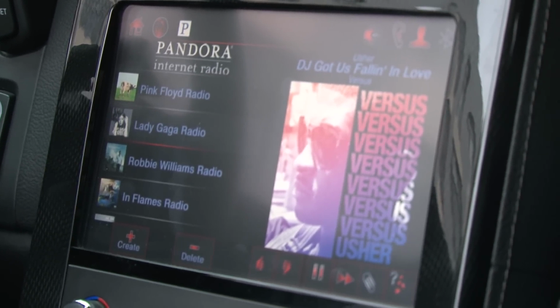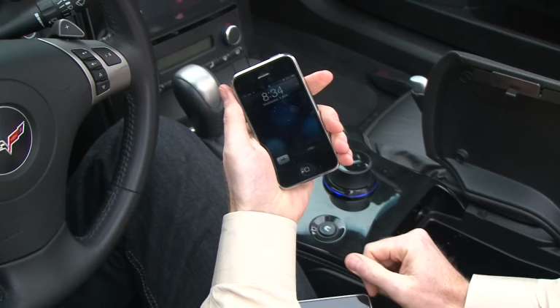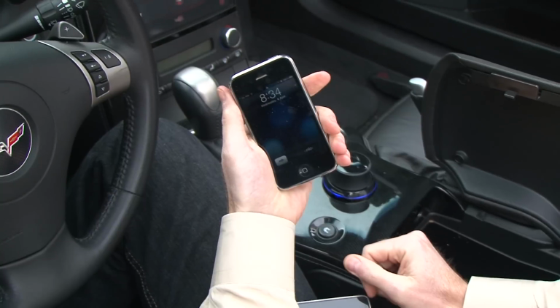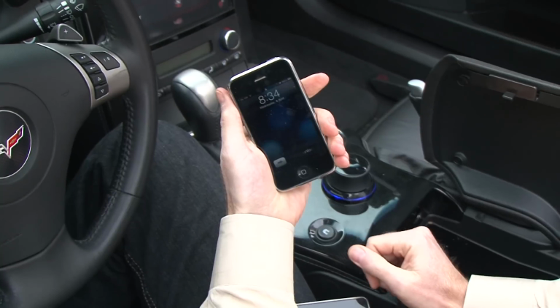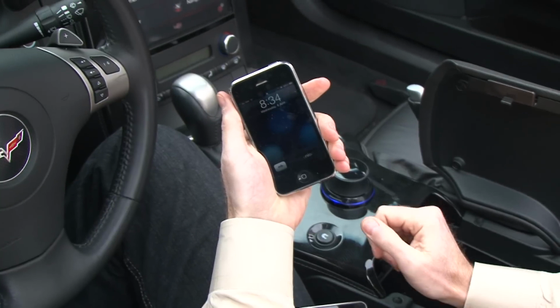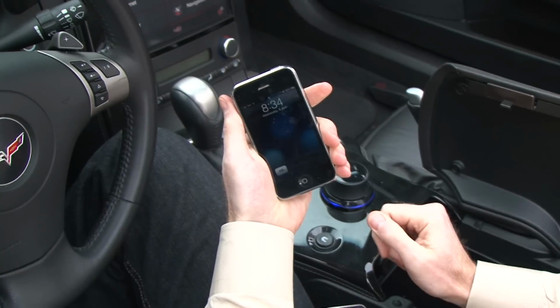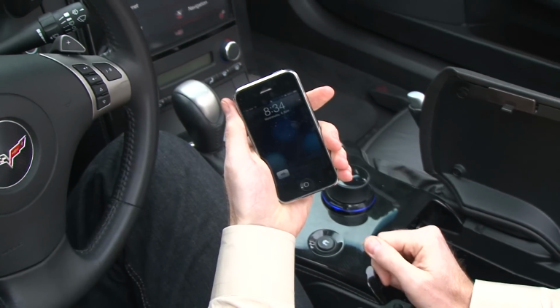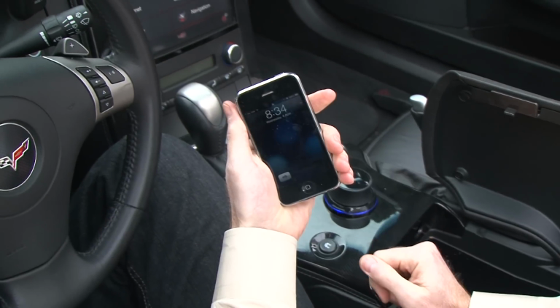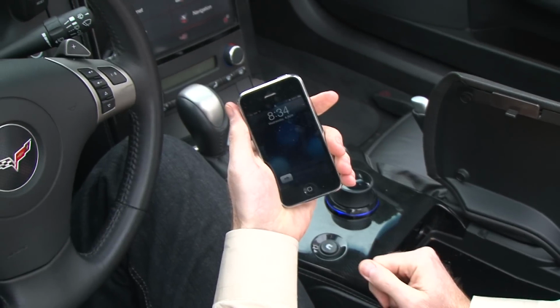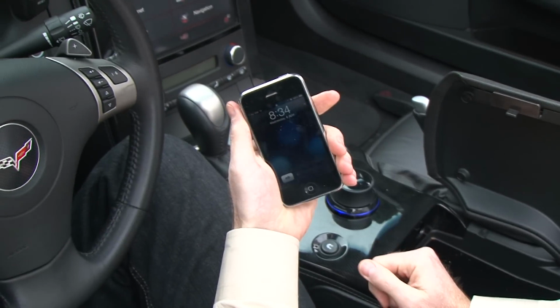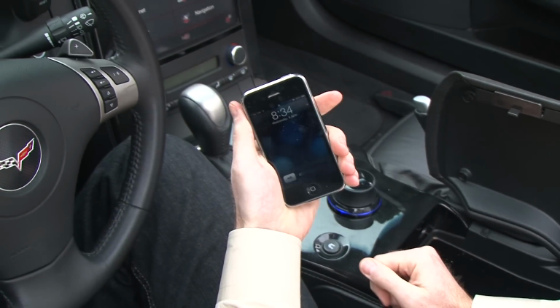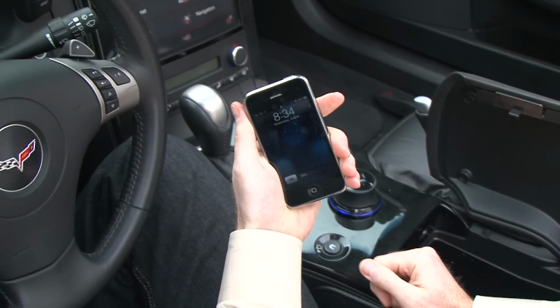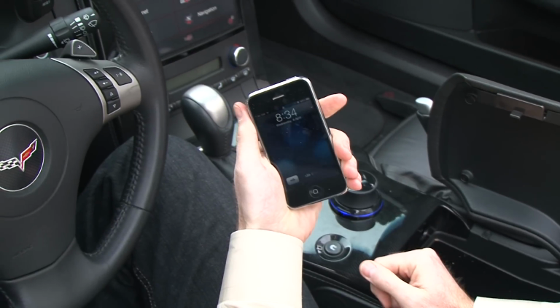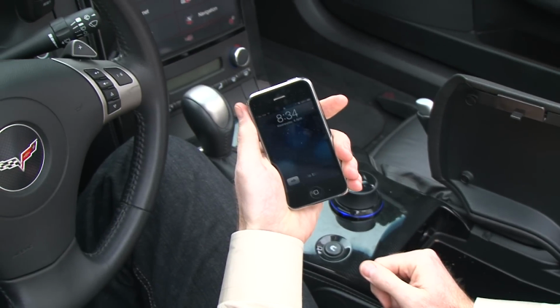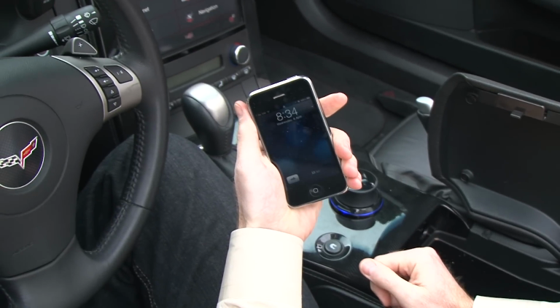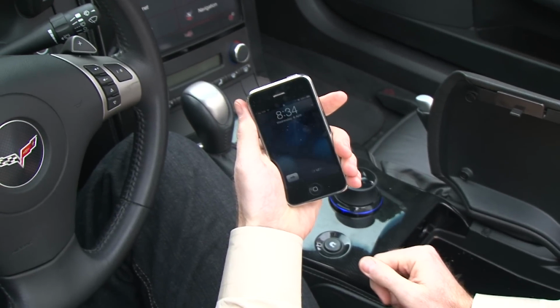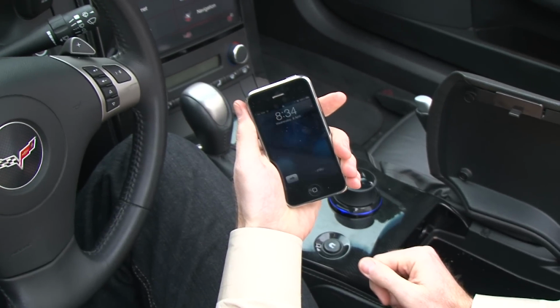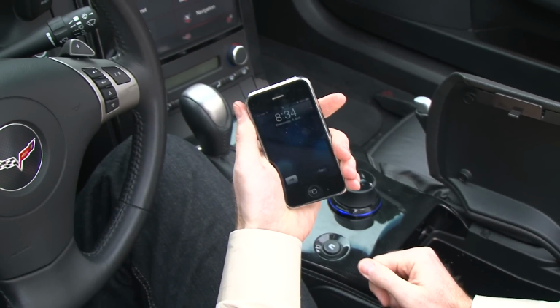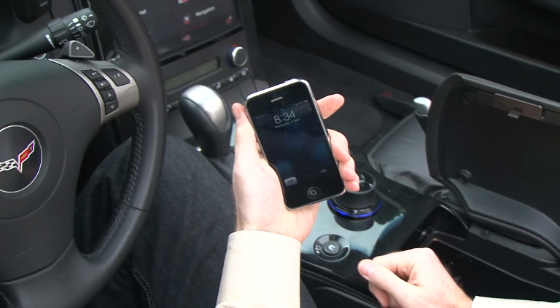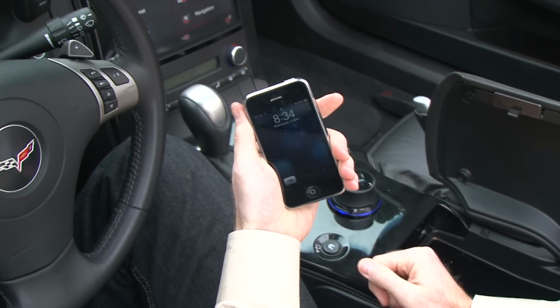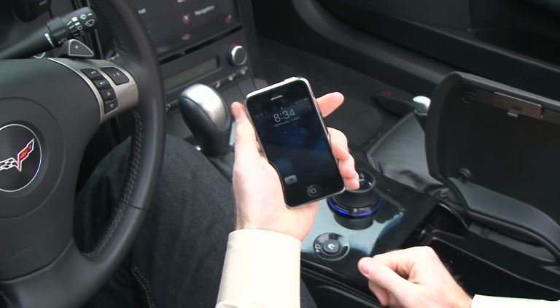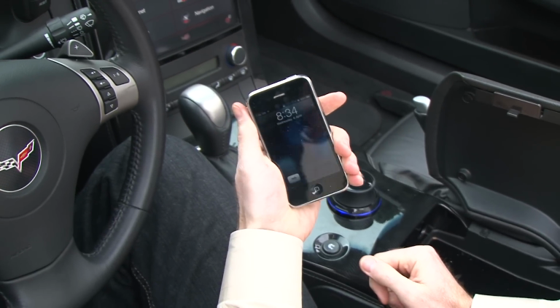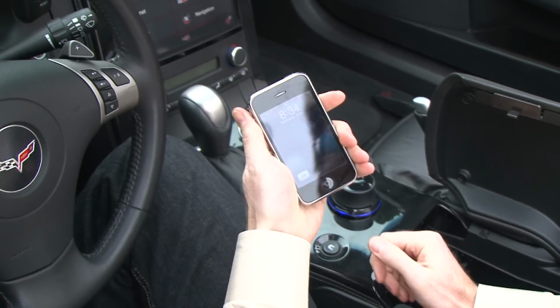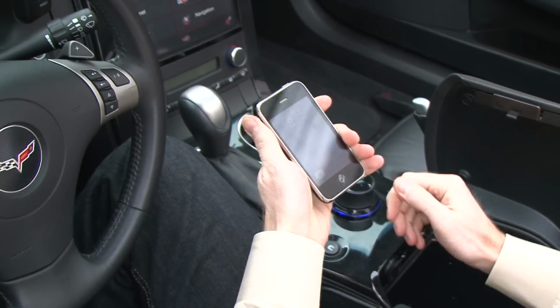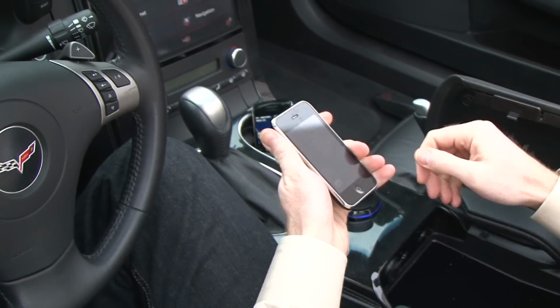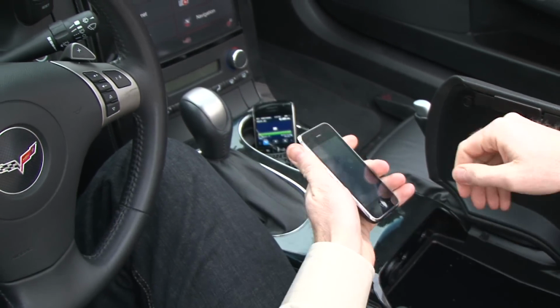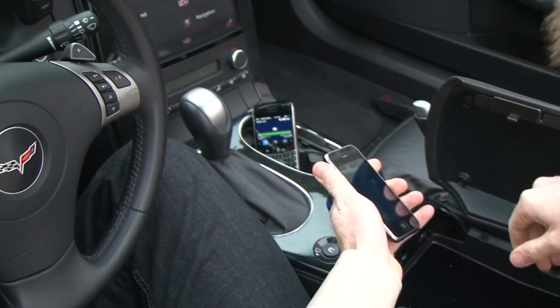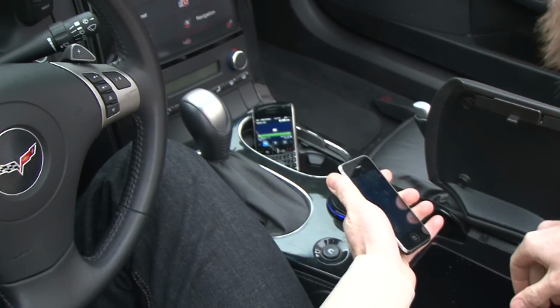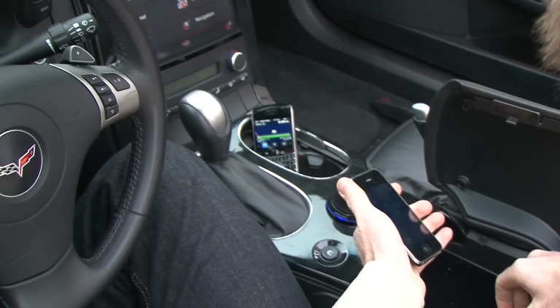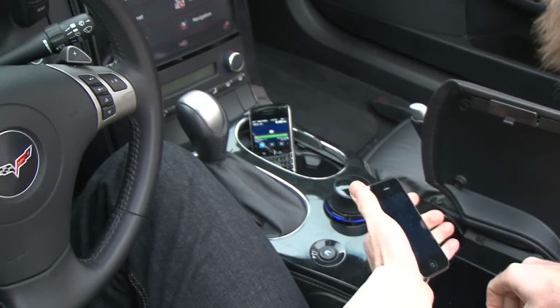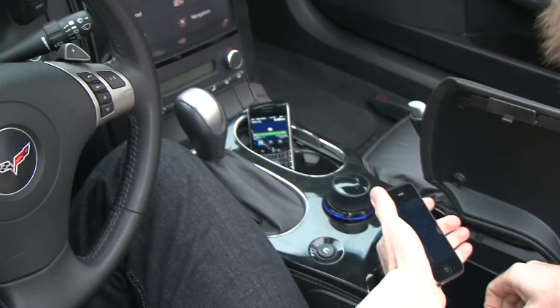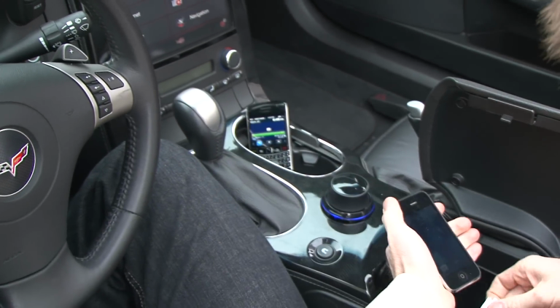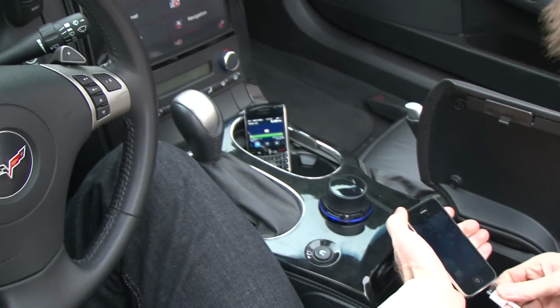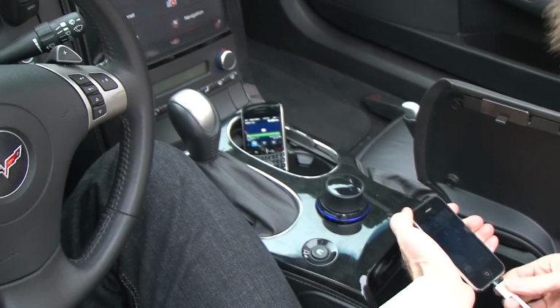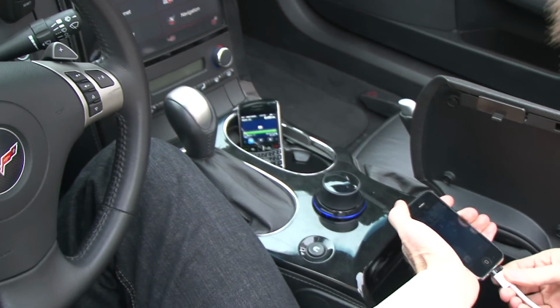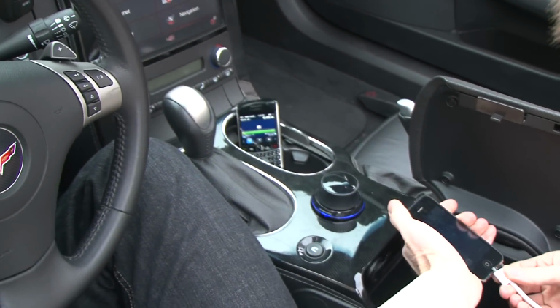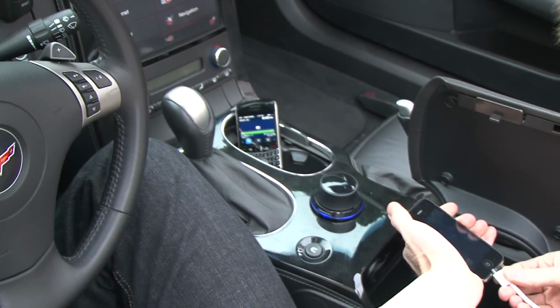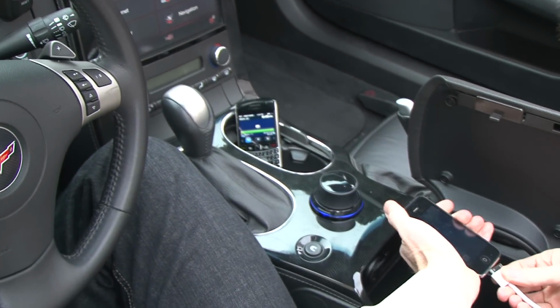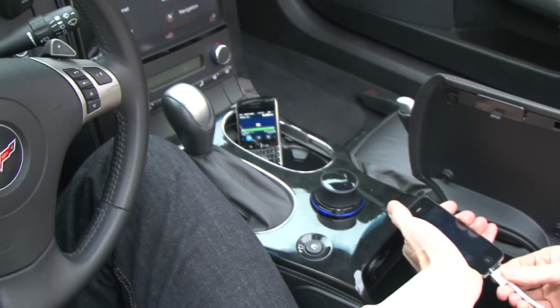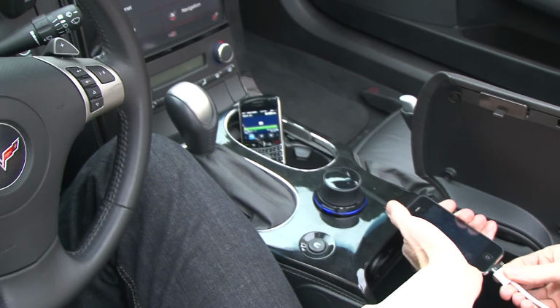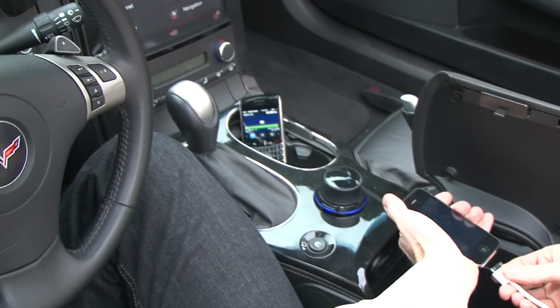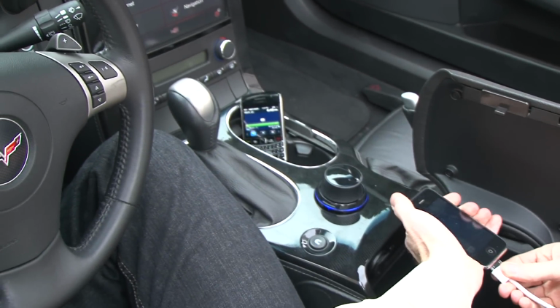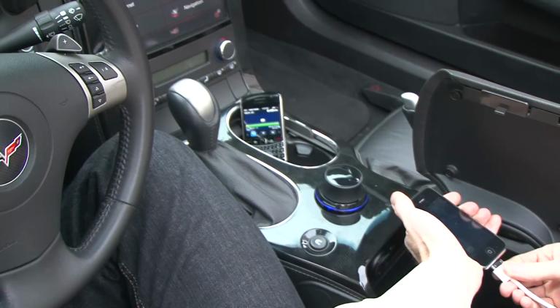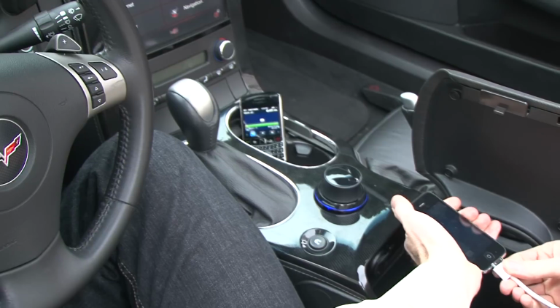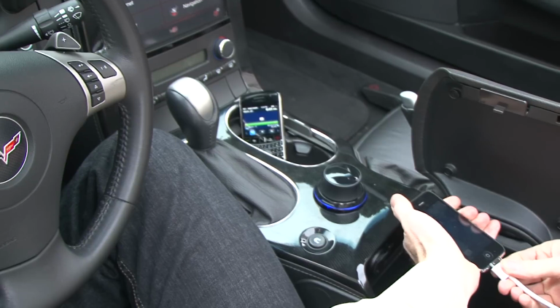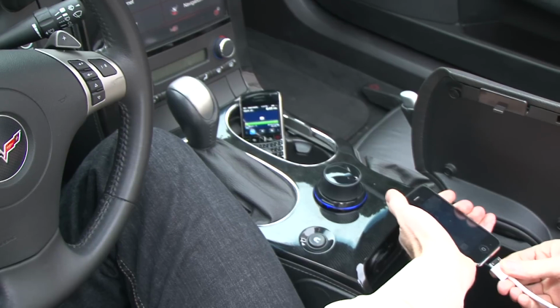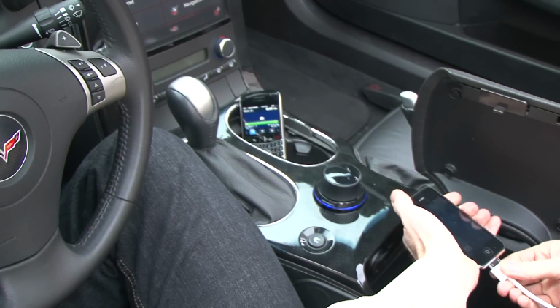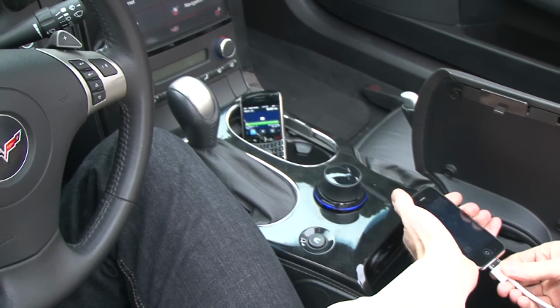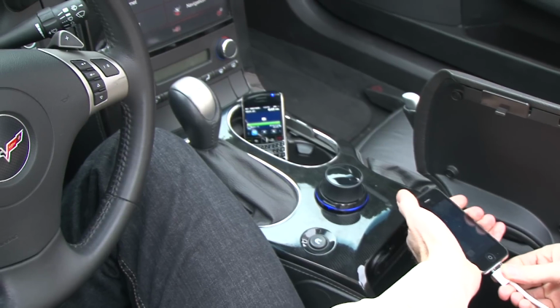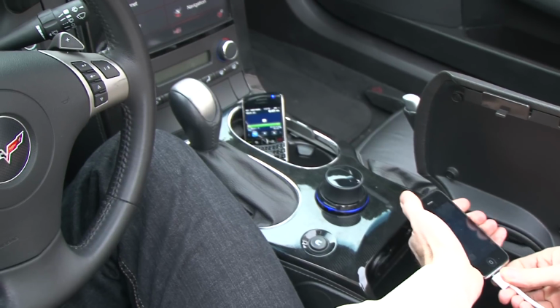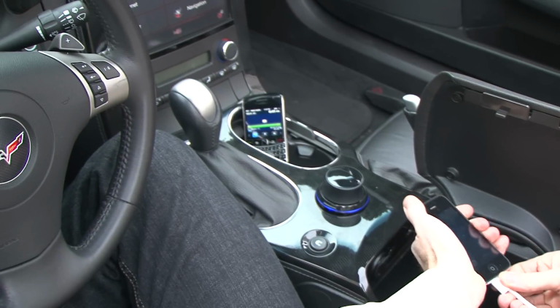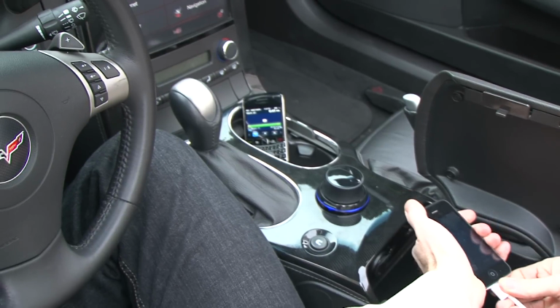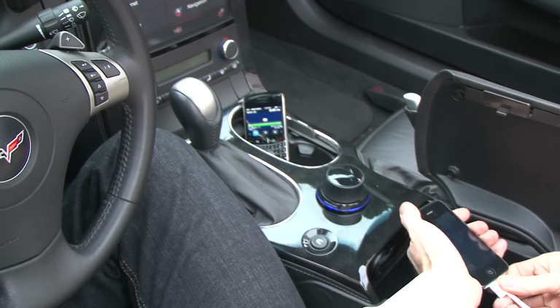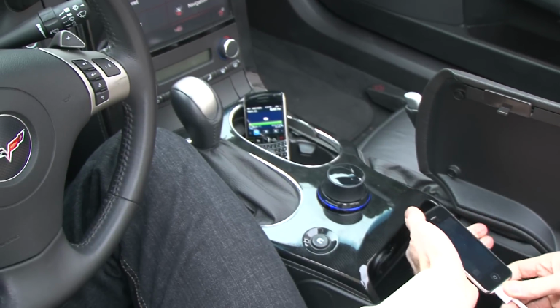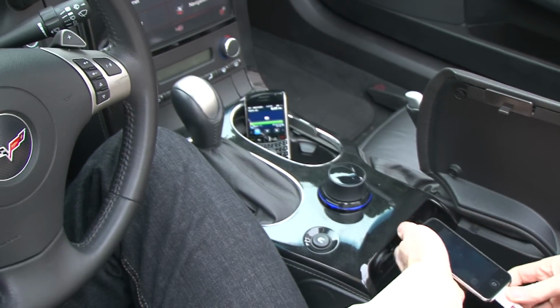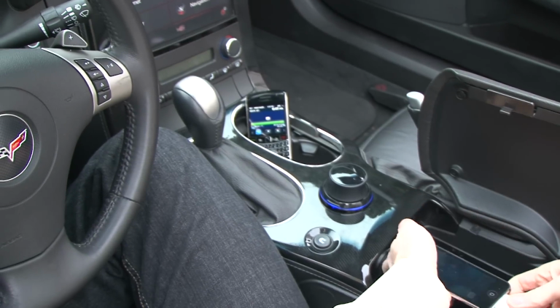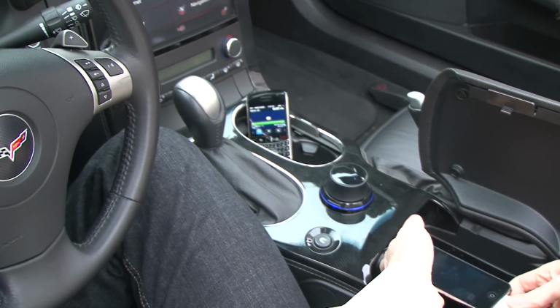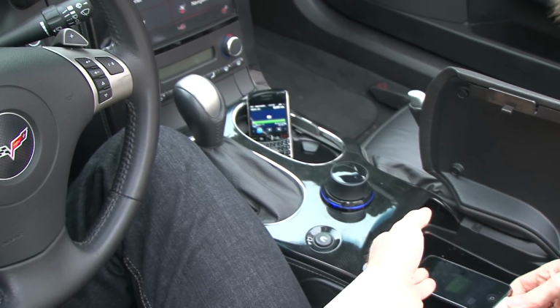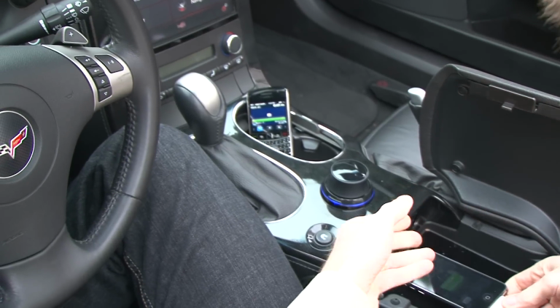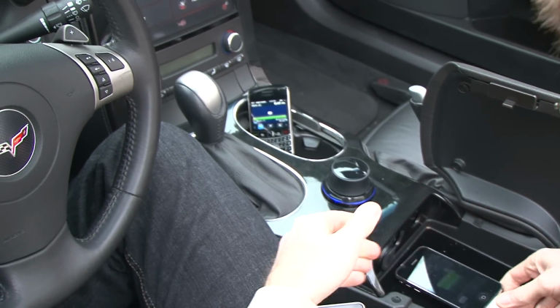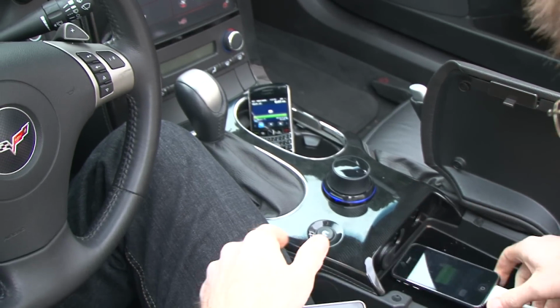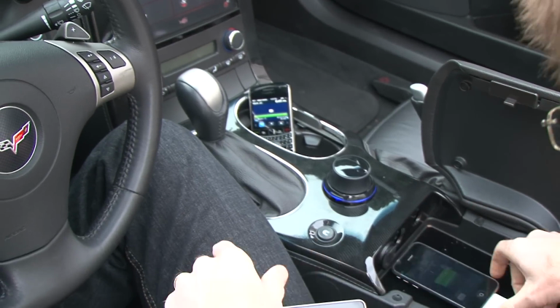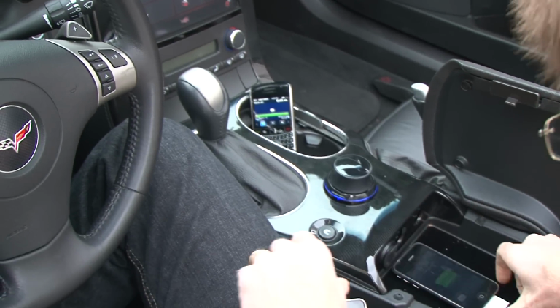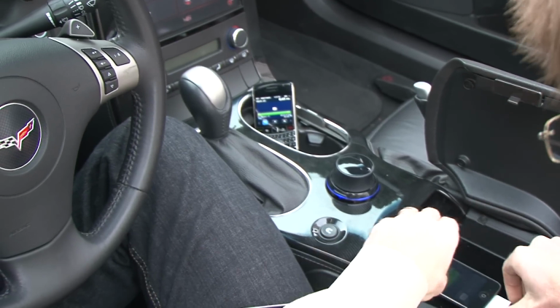If you plug in an iPhone, you can control it using the multimedia console in the middle here, instead of the iPhone's own controls.